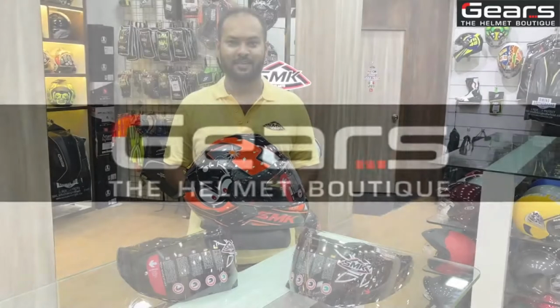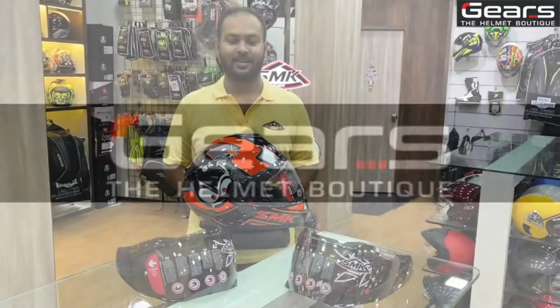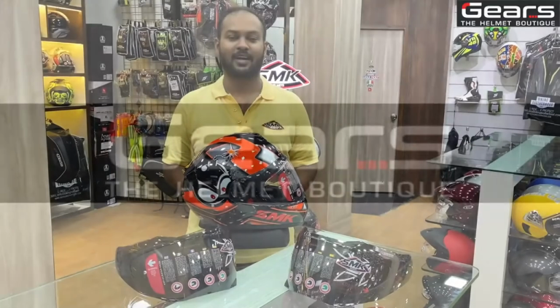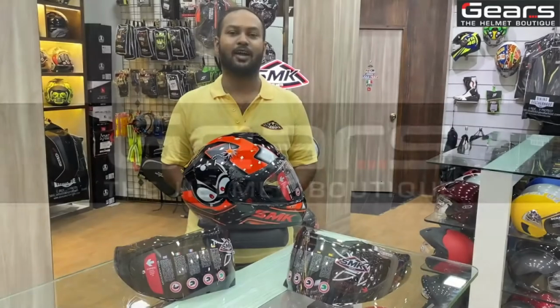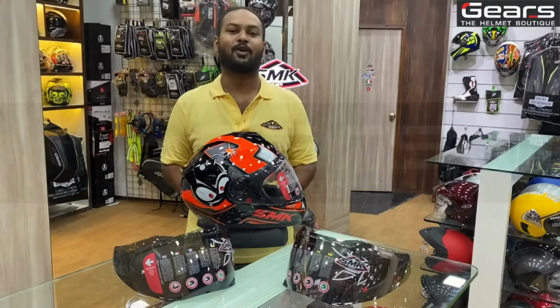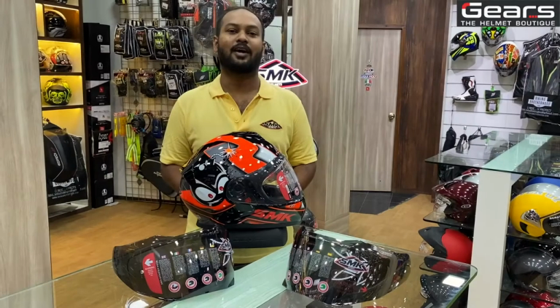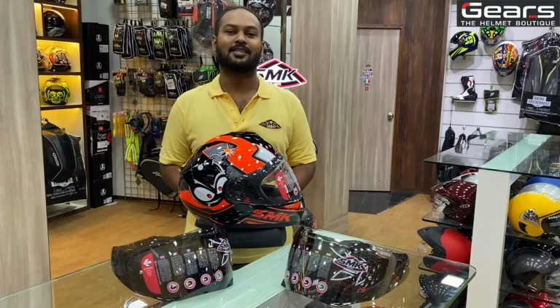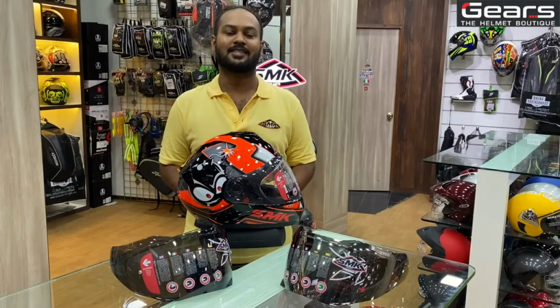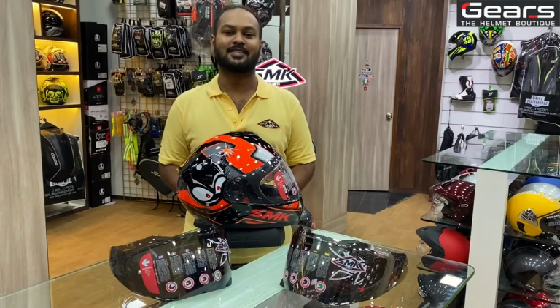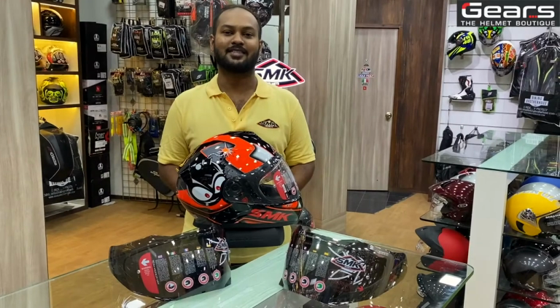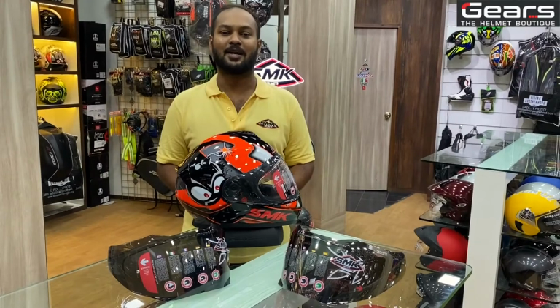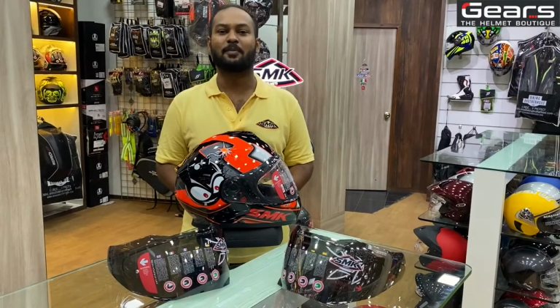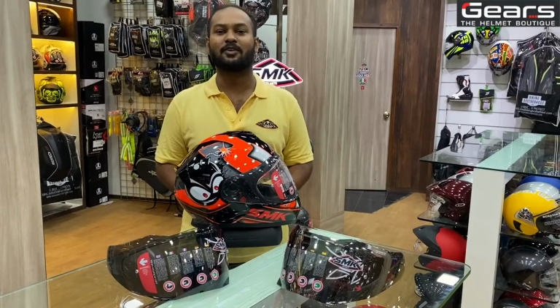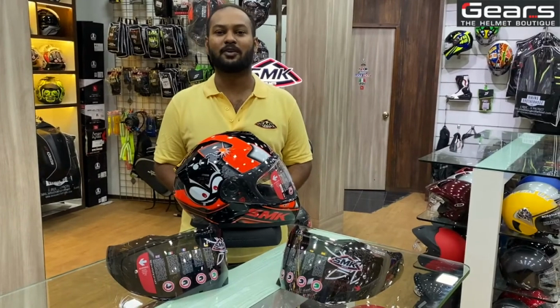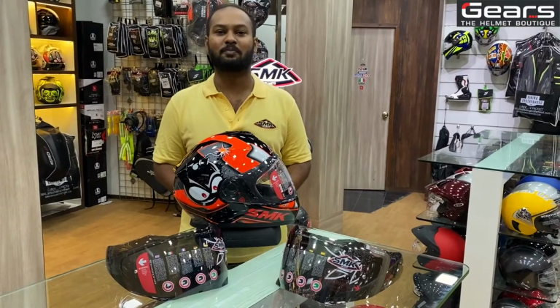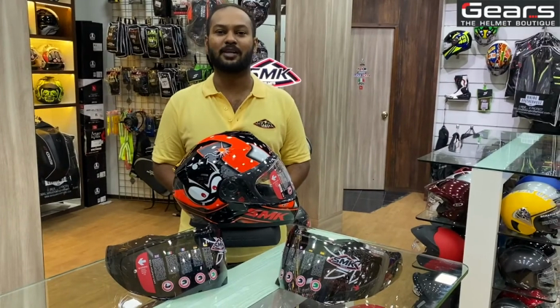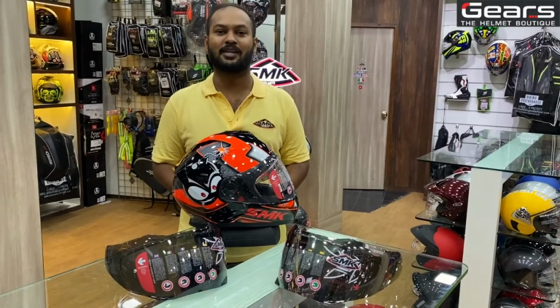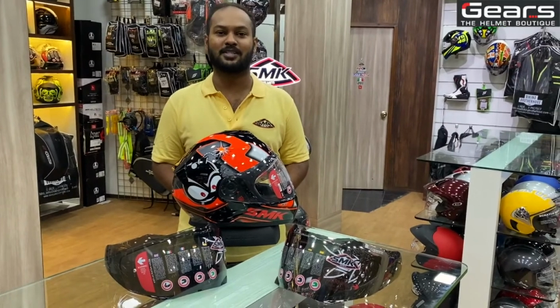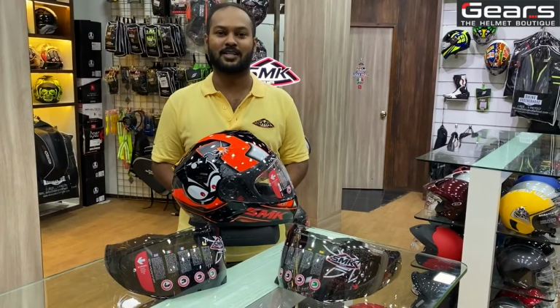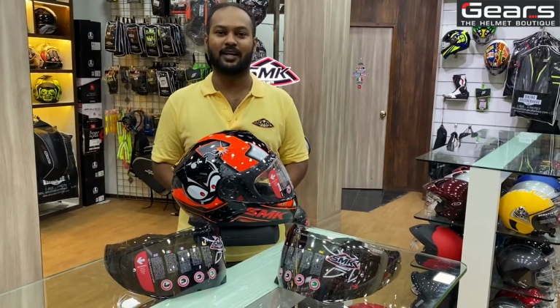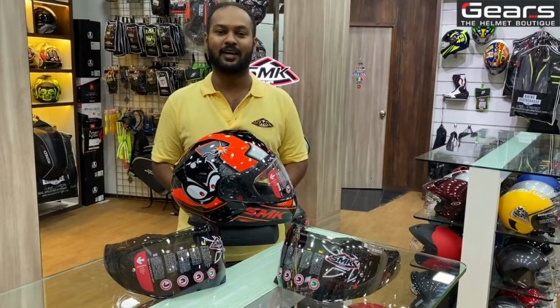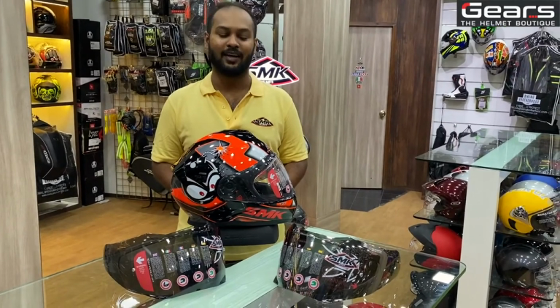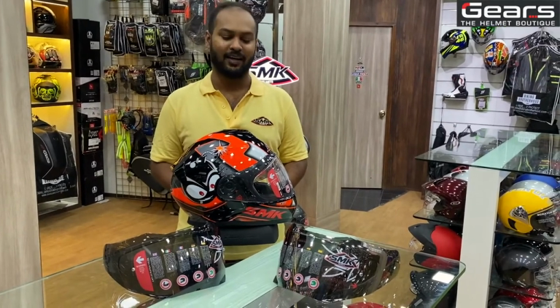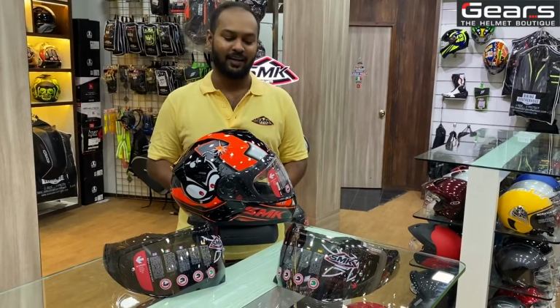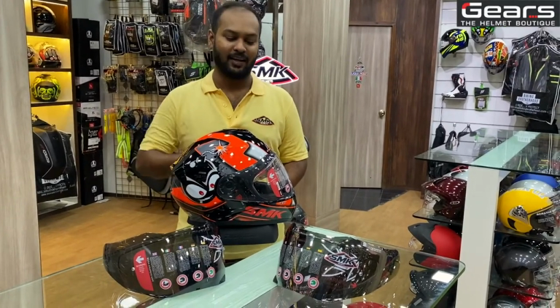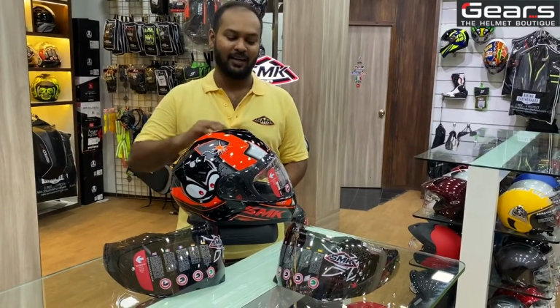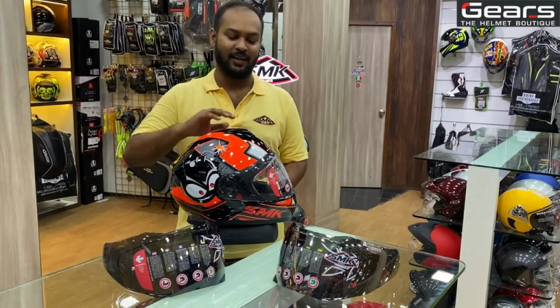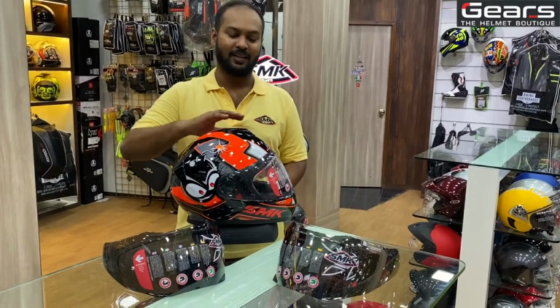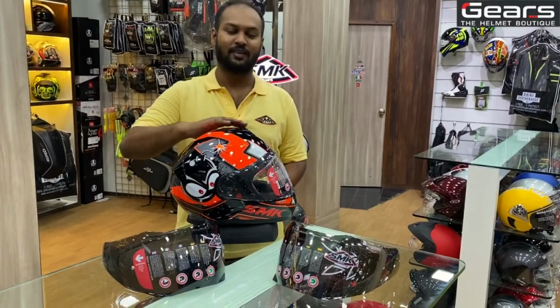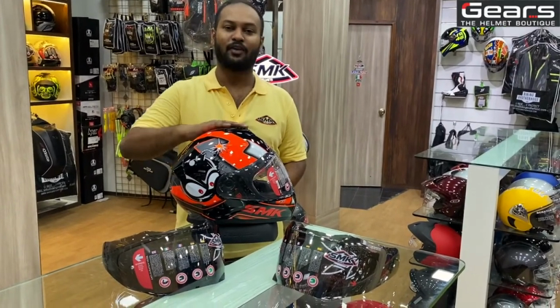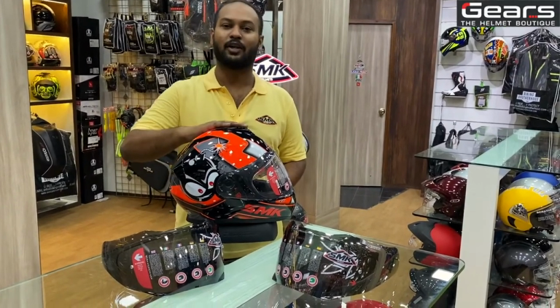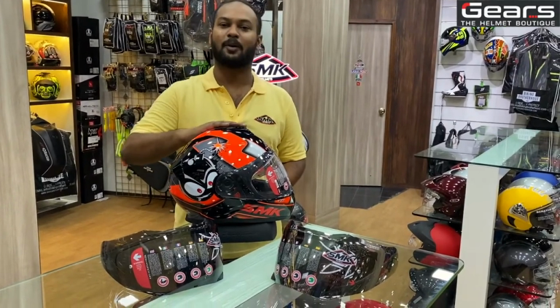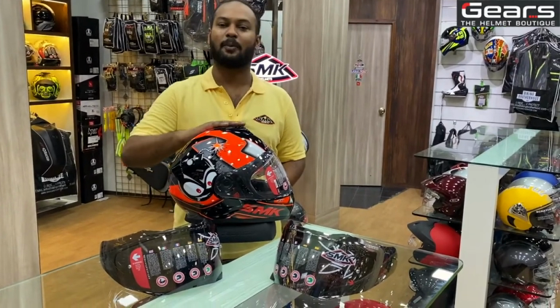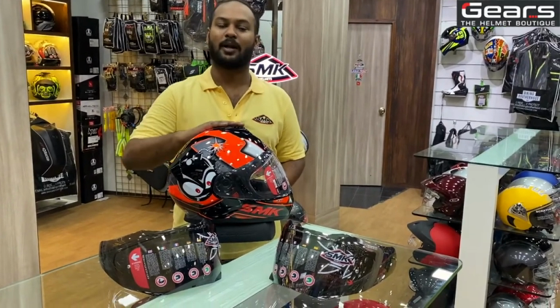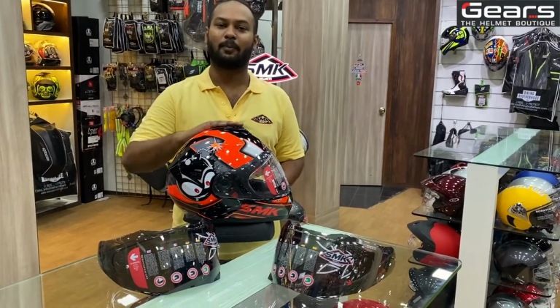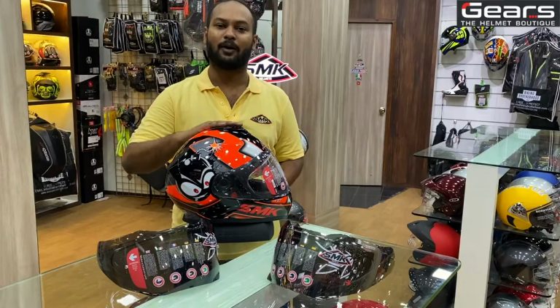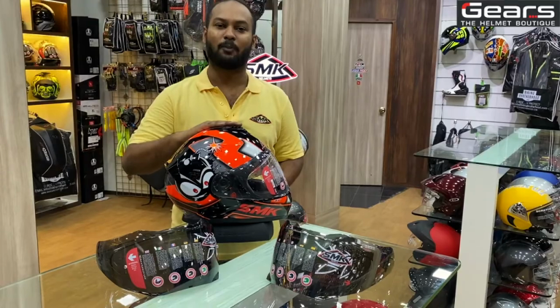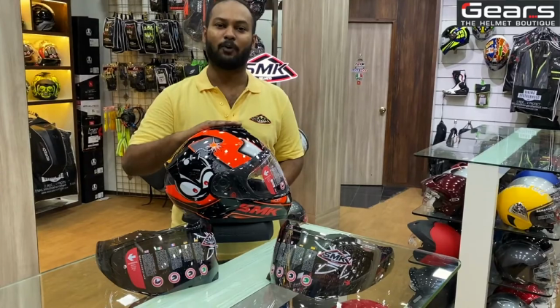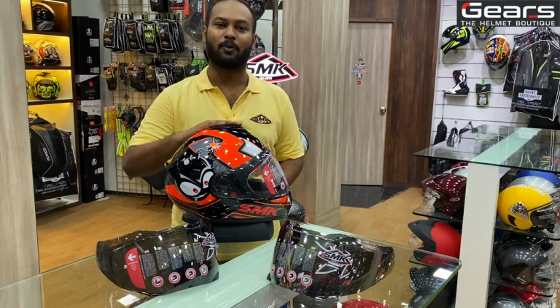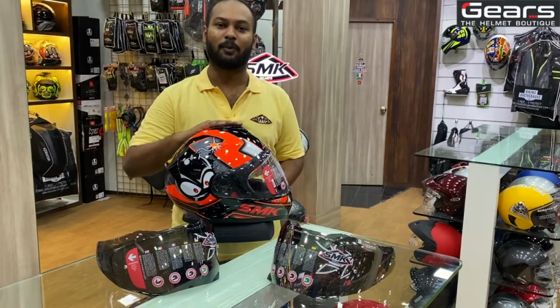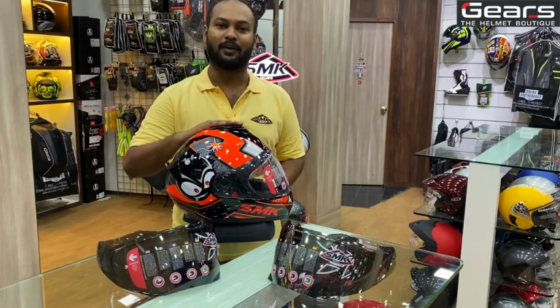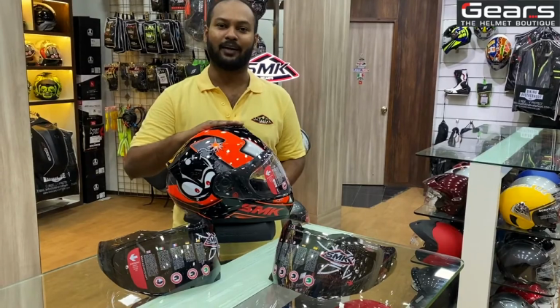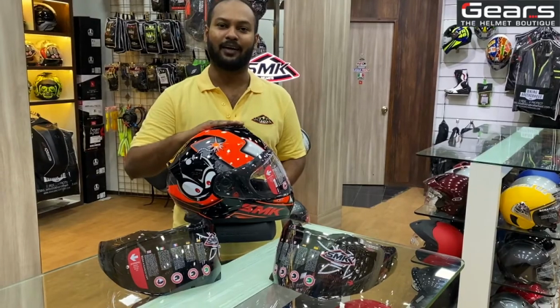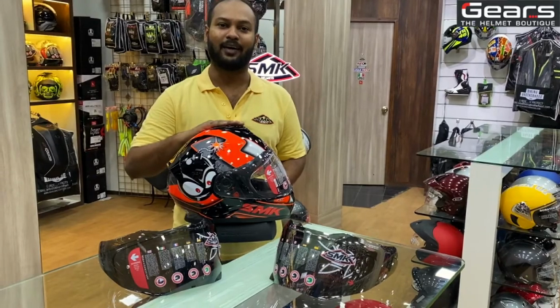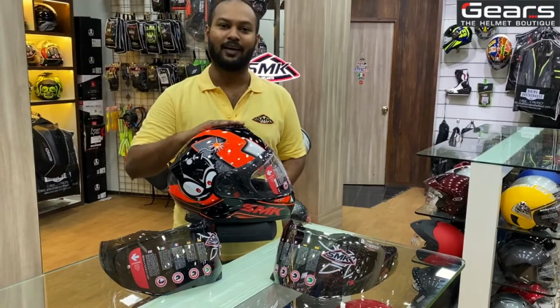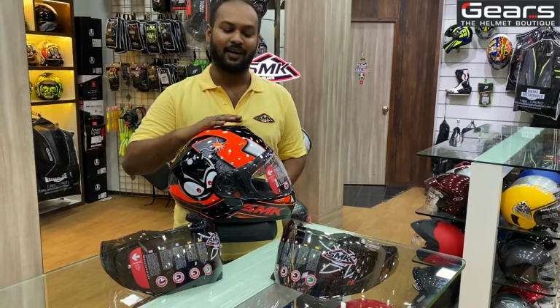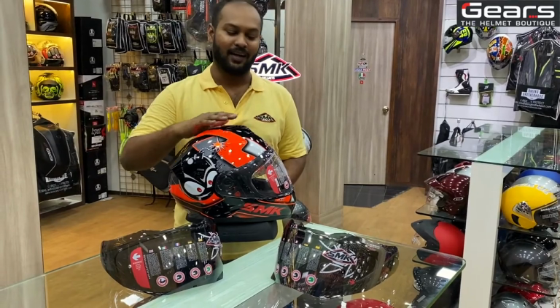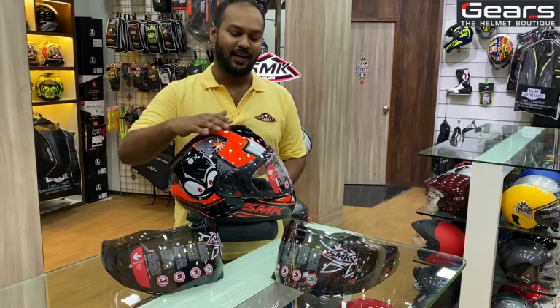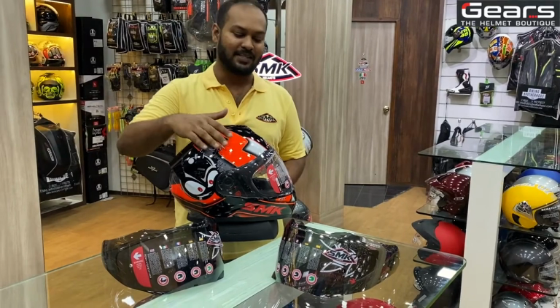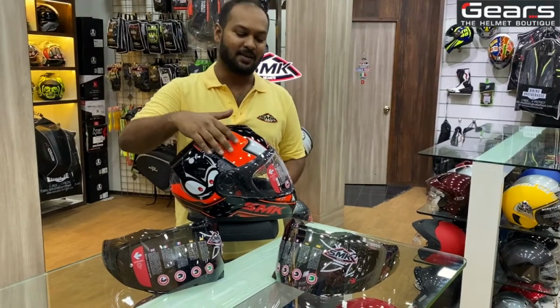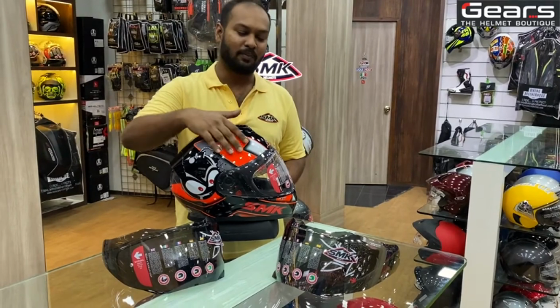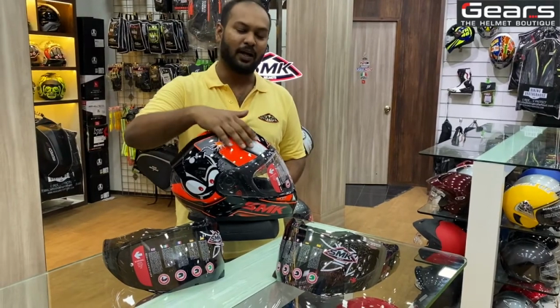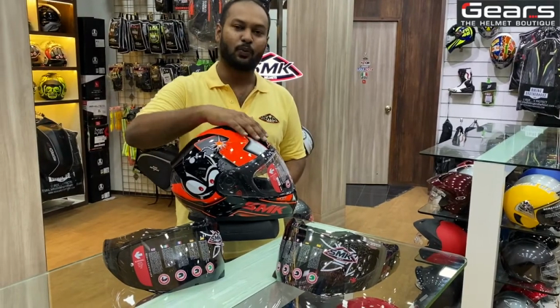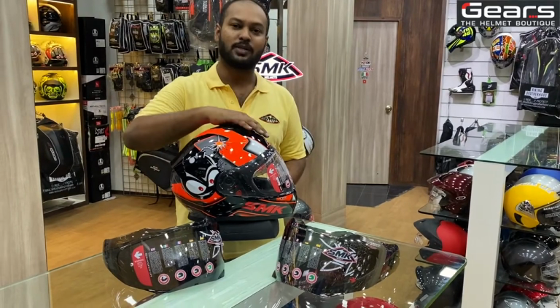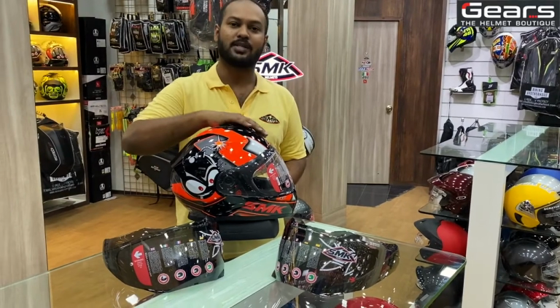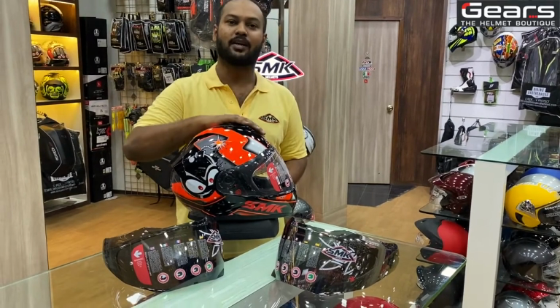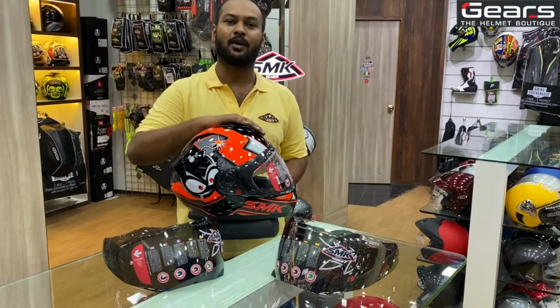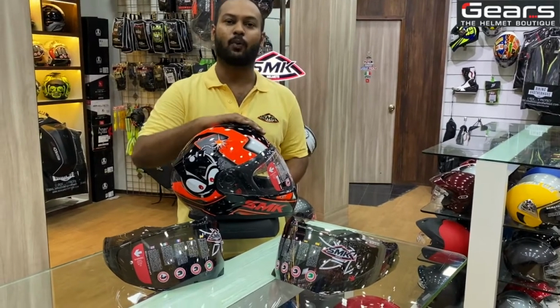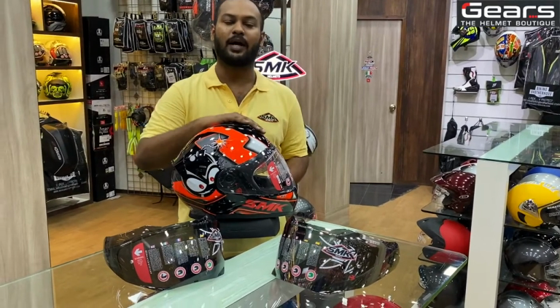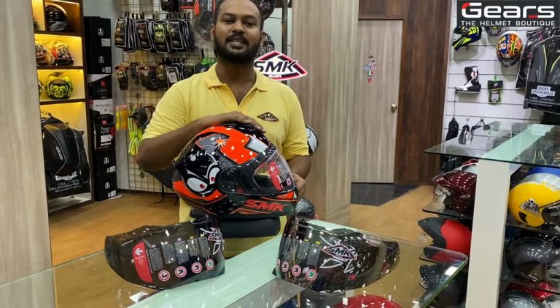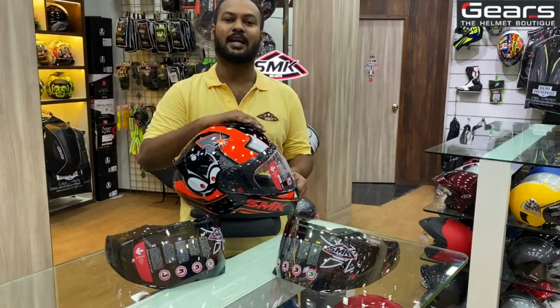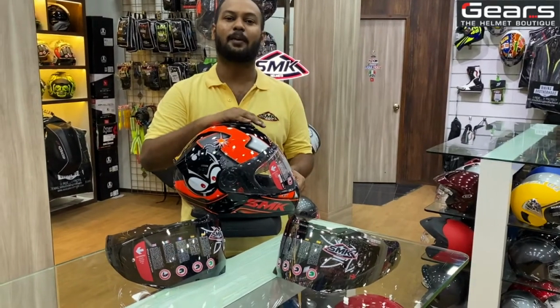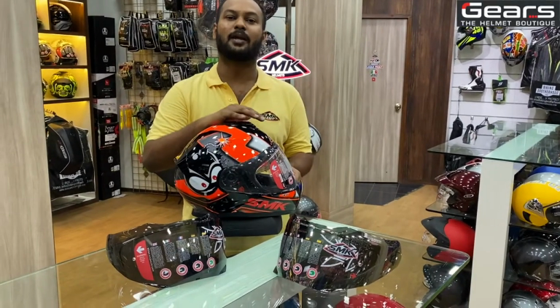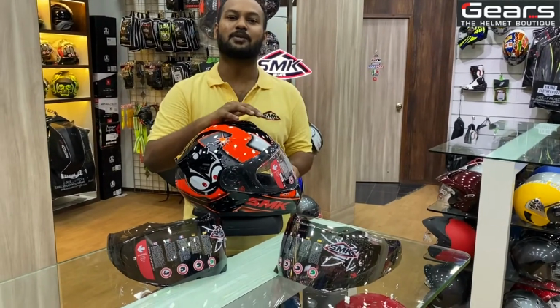Hello guys, this is Rameez from Gears Chennai. In this video, we'll look at how the SMK Twister has a visor replacement.